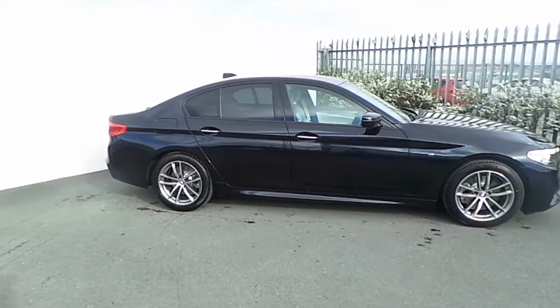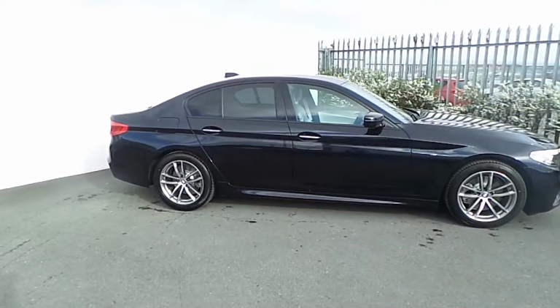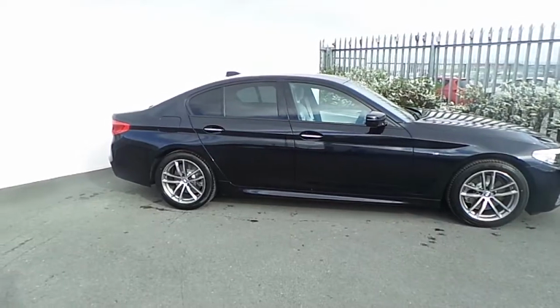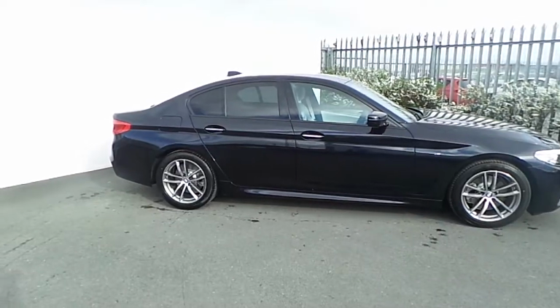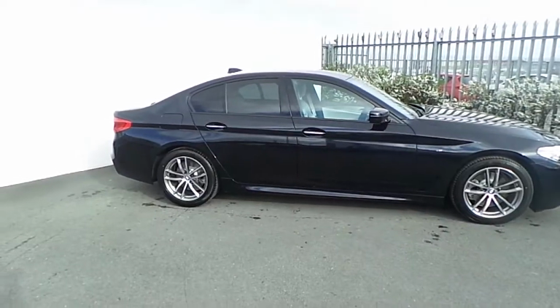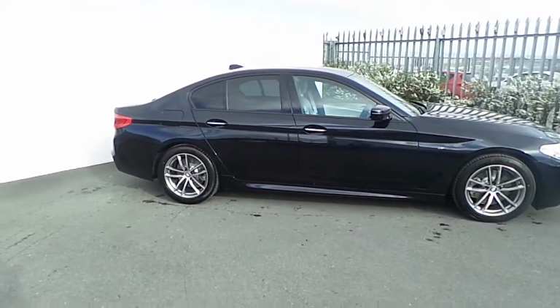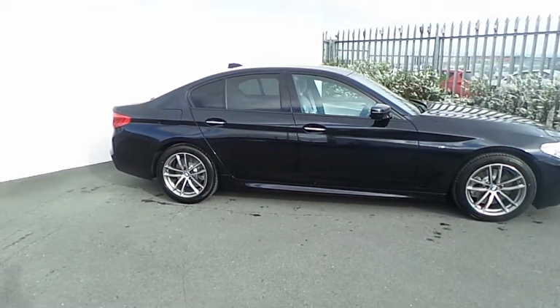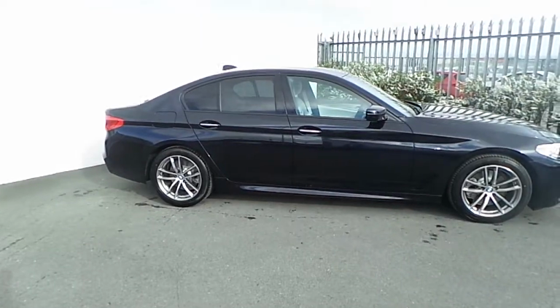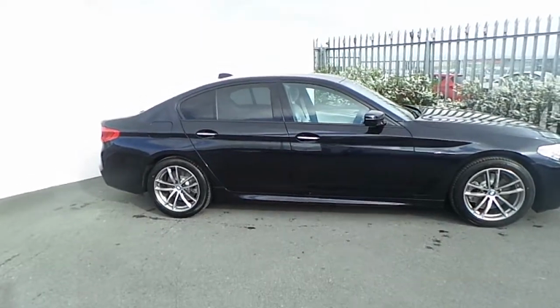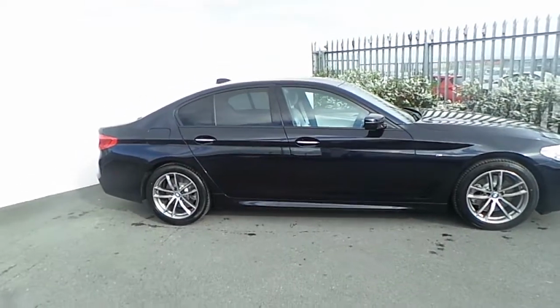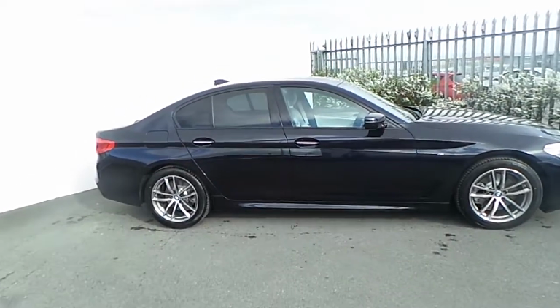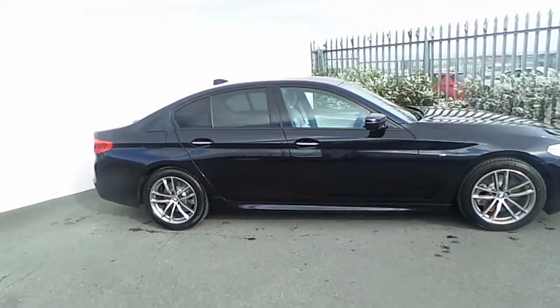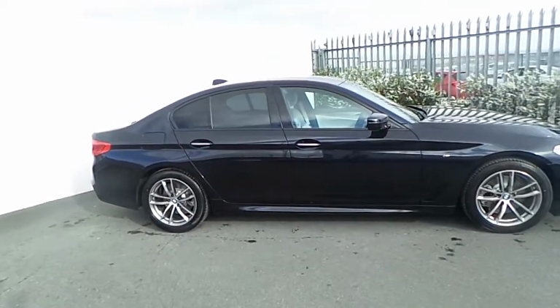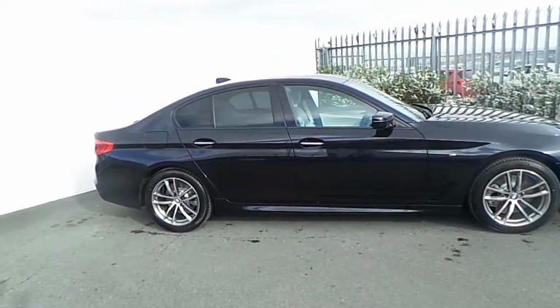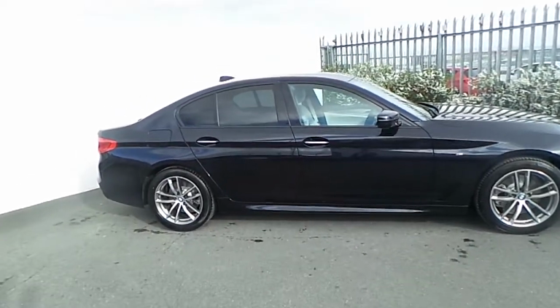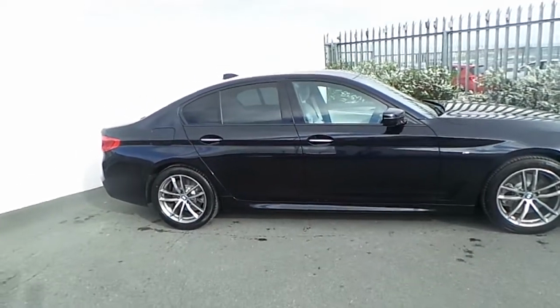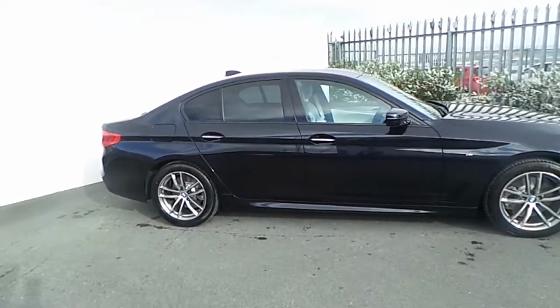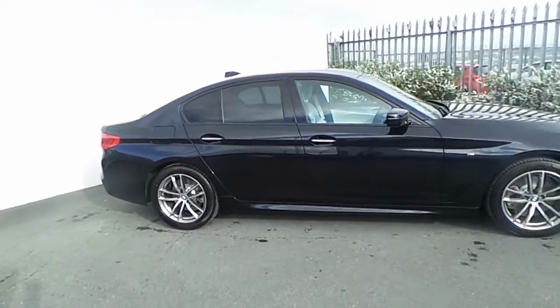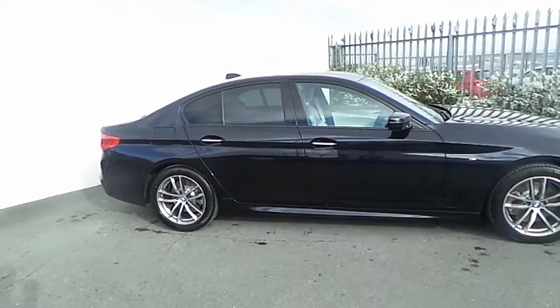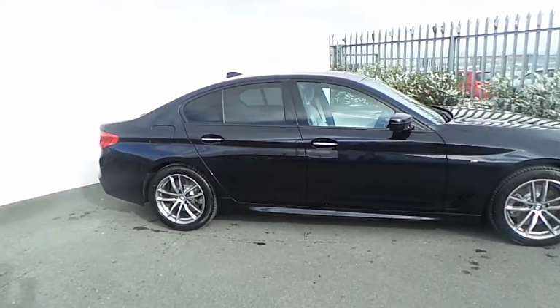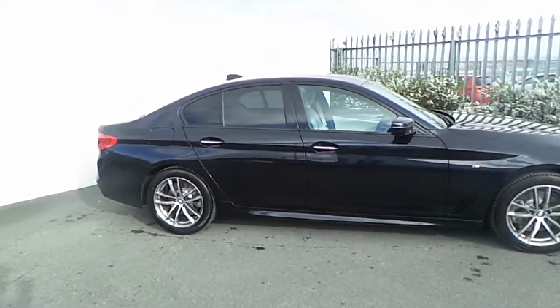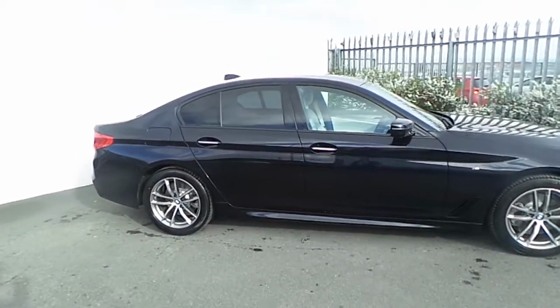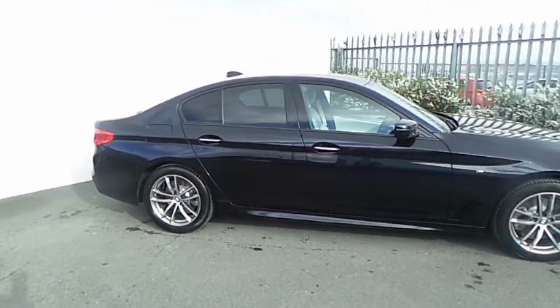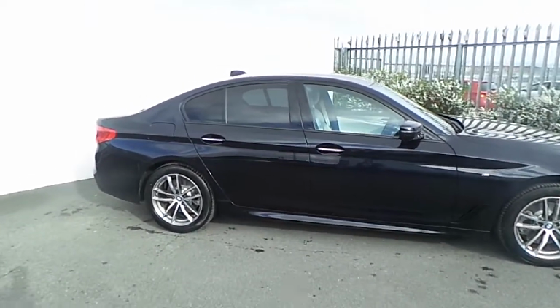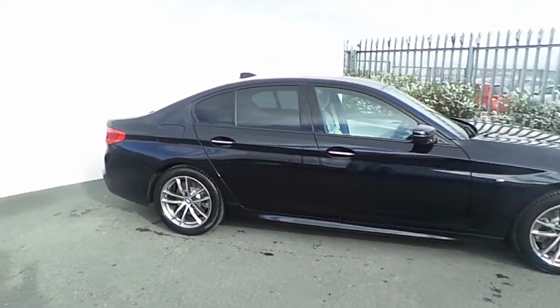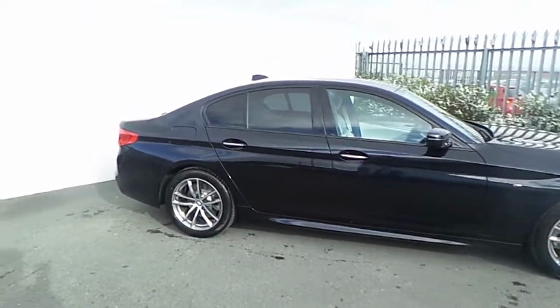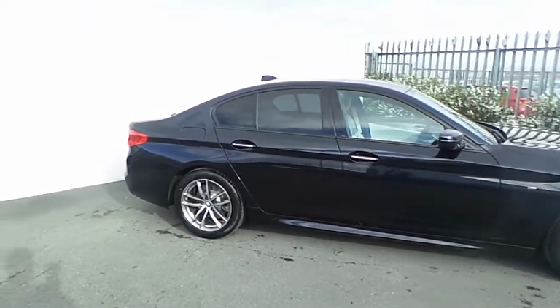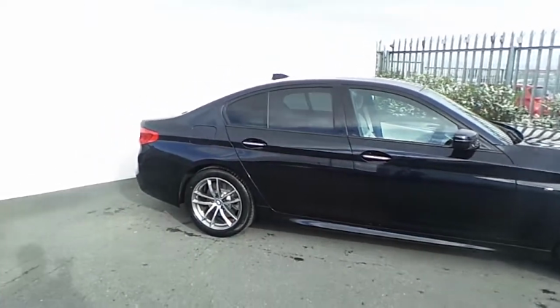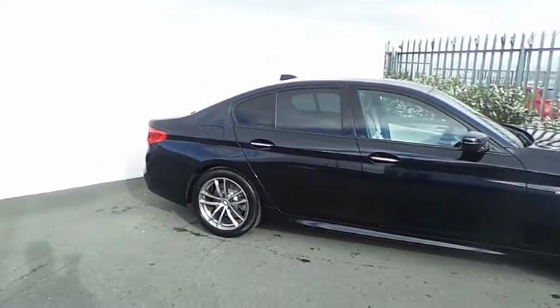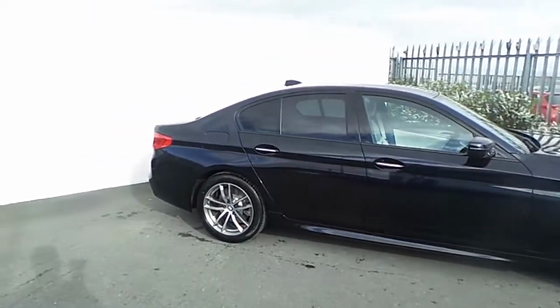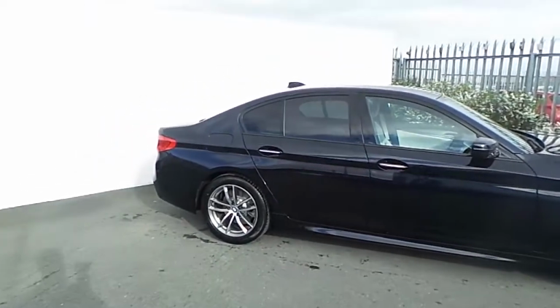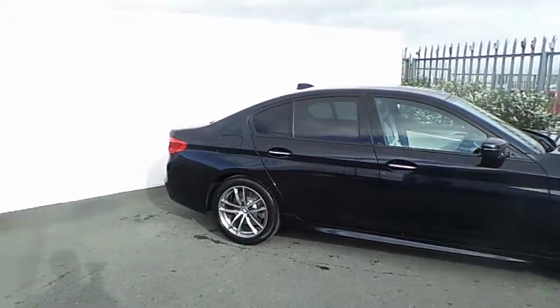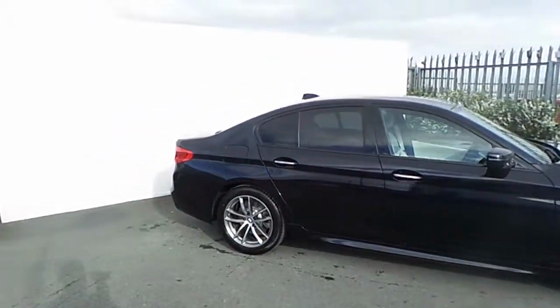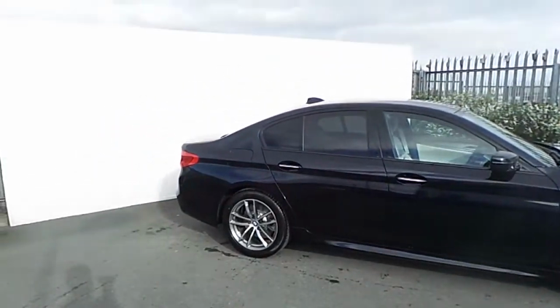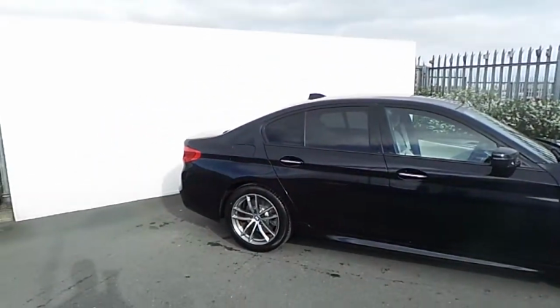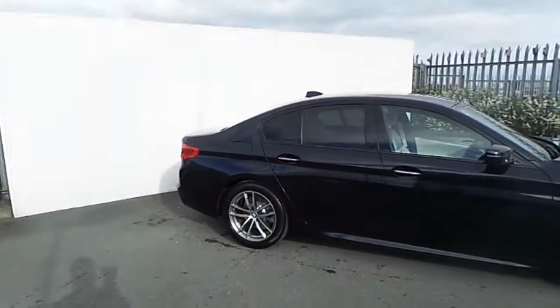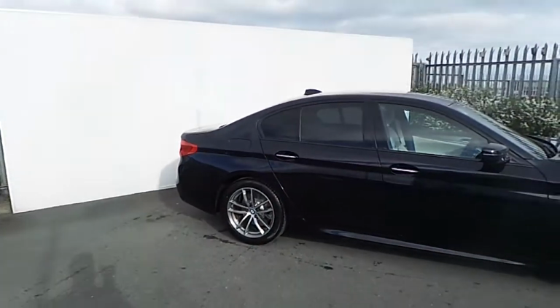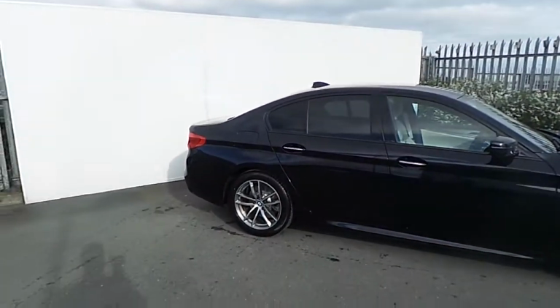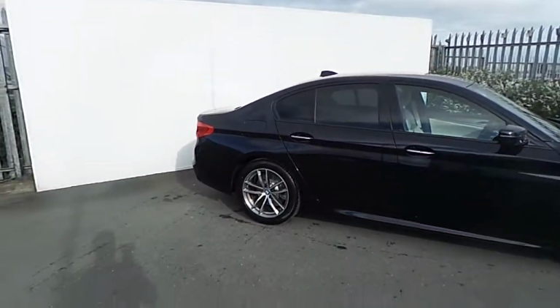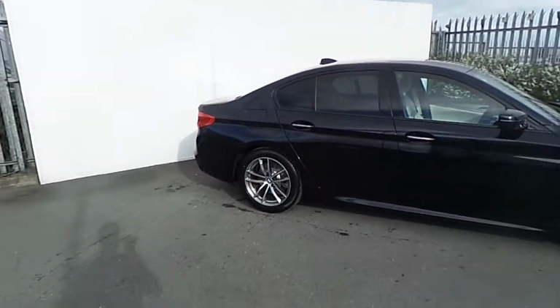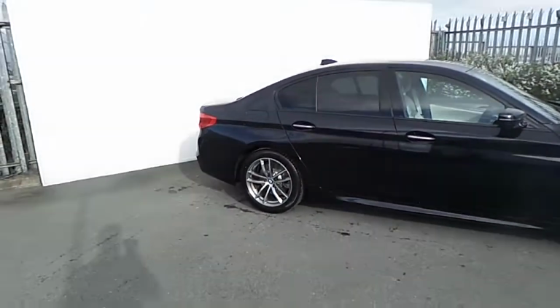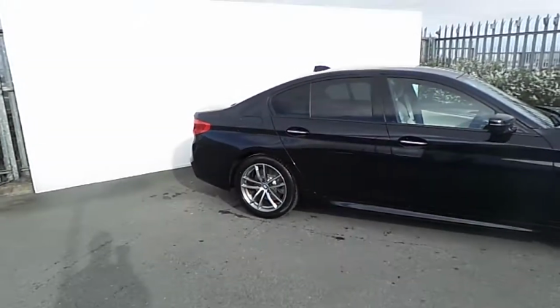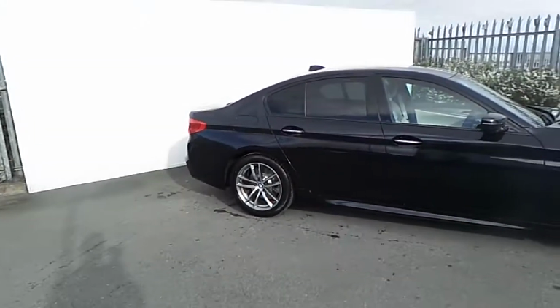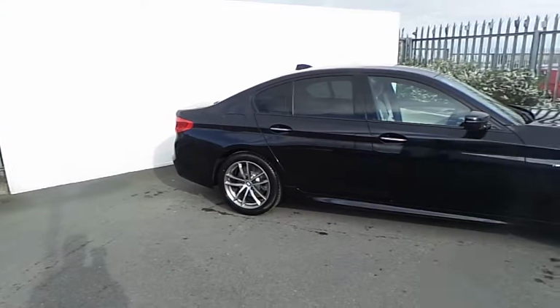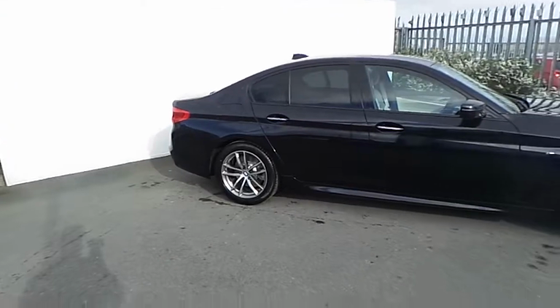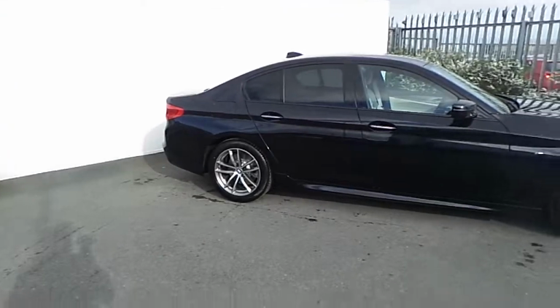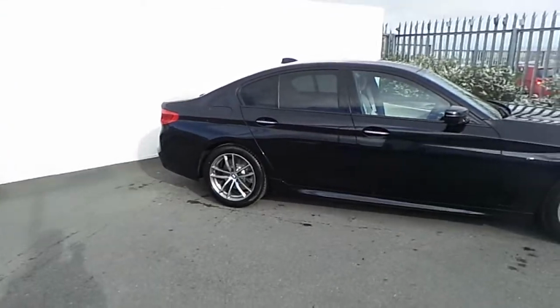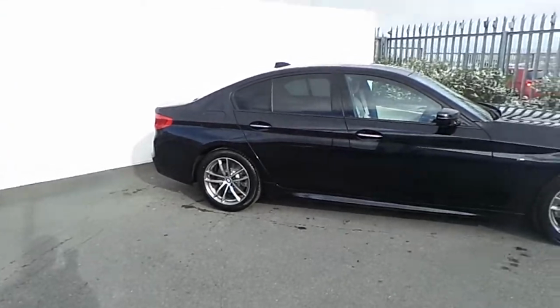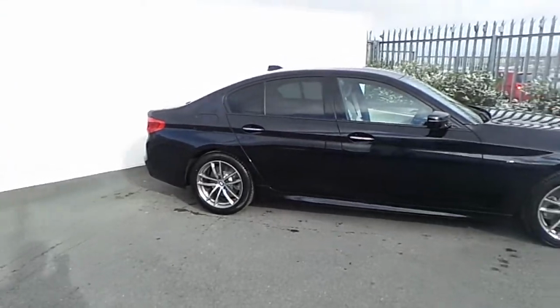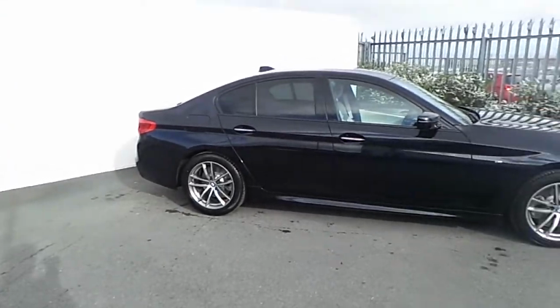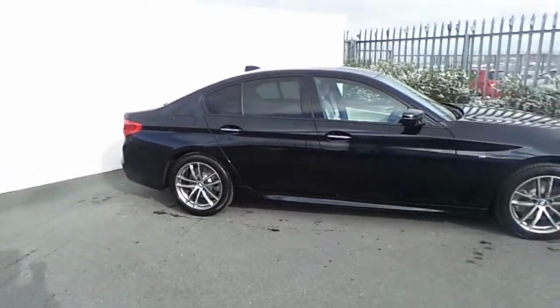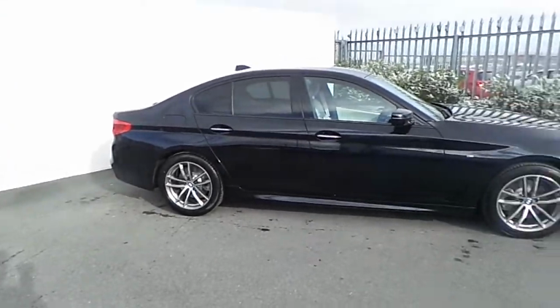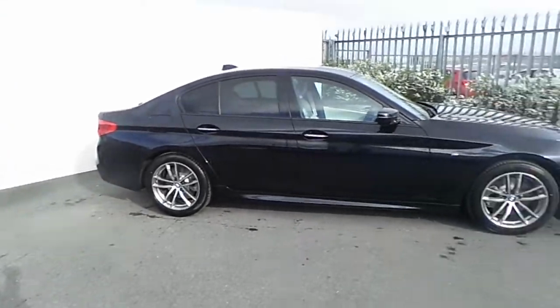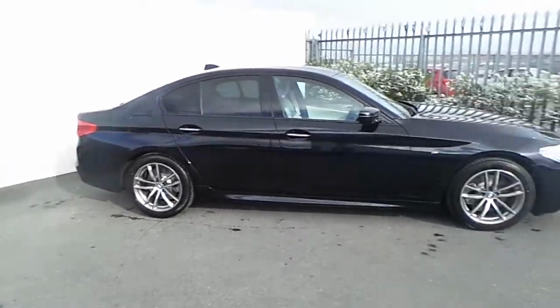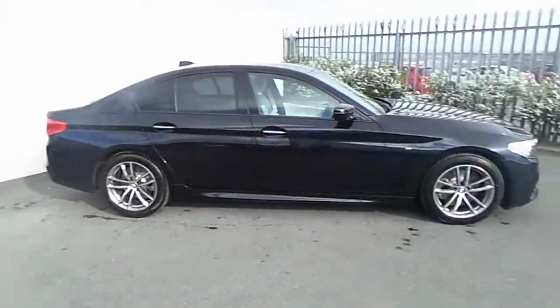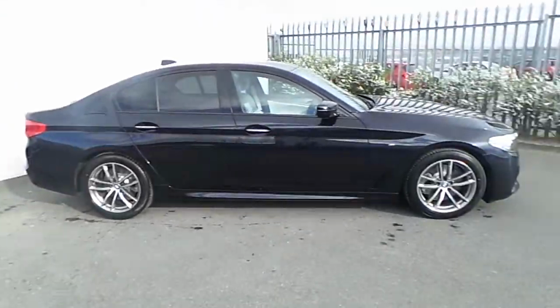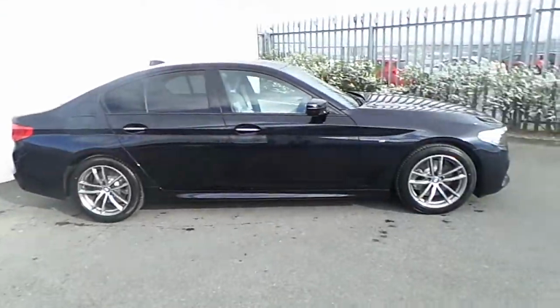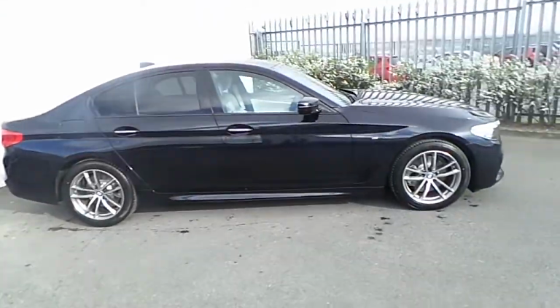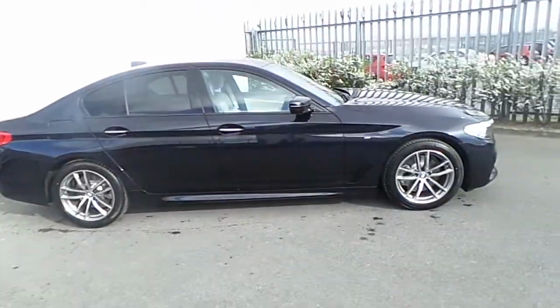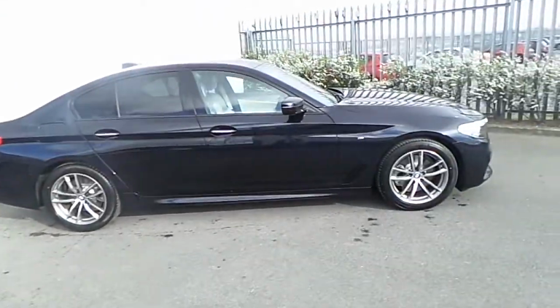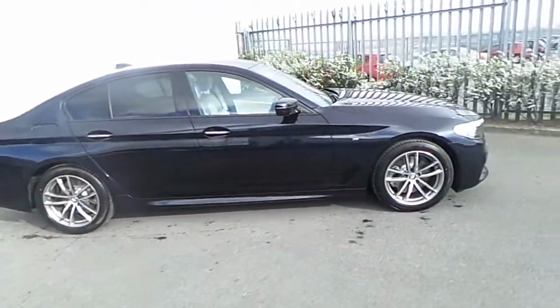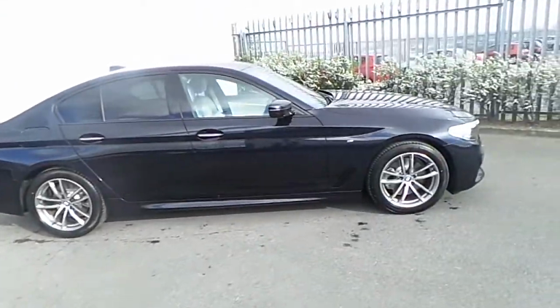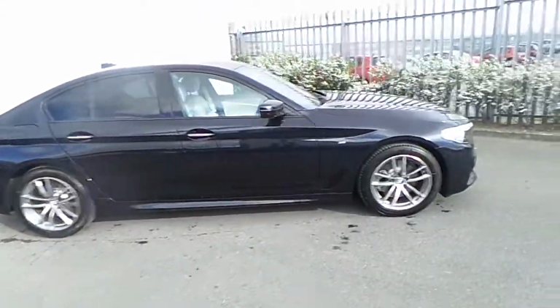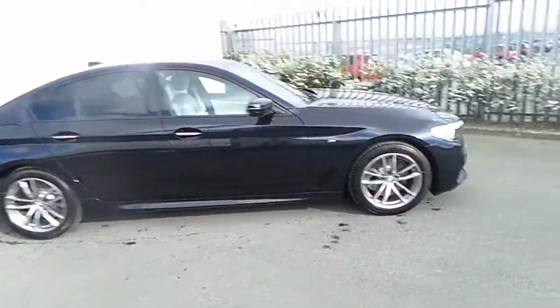Hi, Simon here from Joe Duffy BMW, and today I'm going to give you a quick run through of this BMW 520D M Sport X Drive.